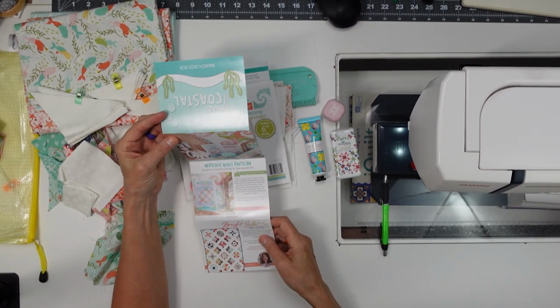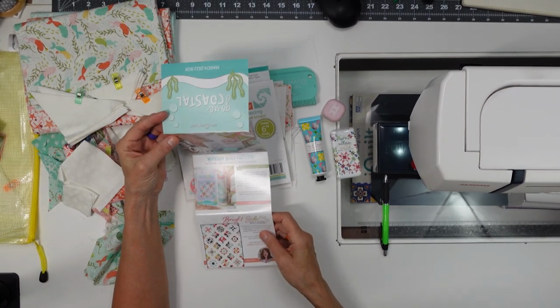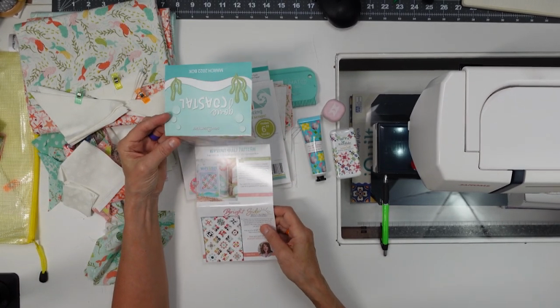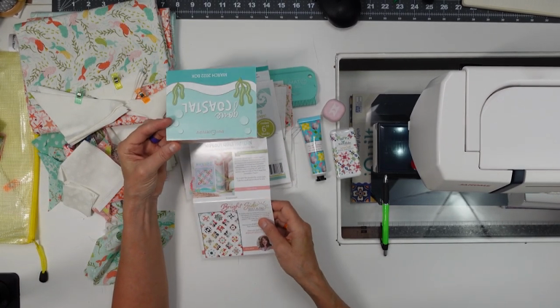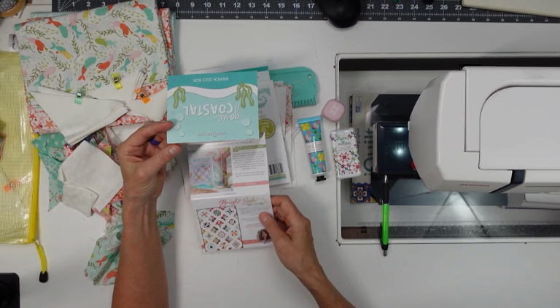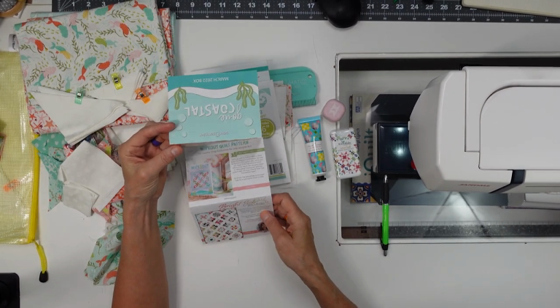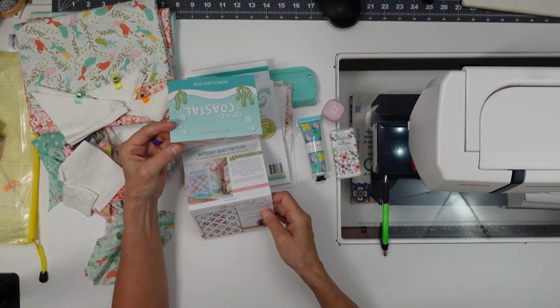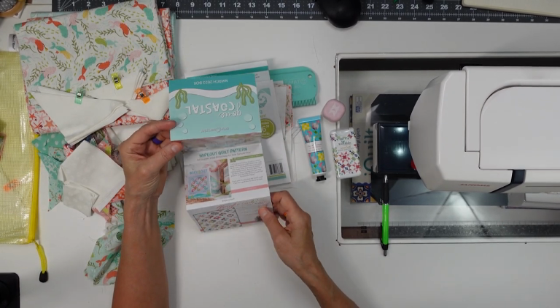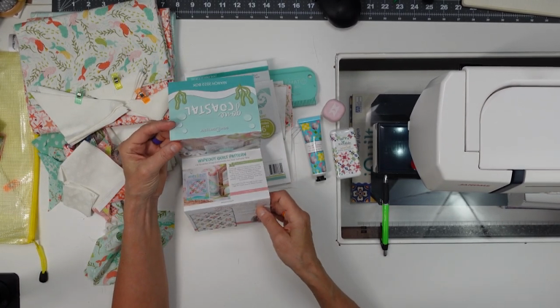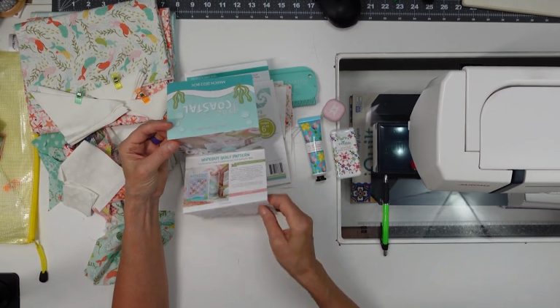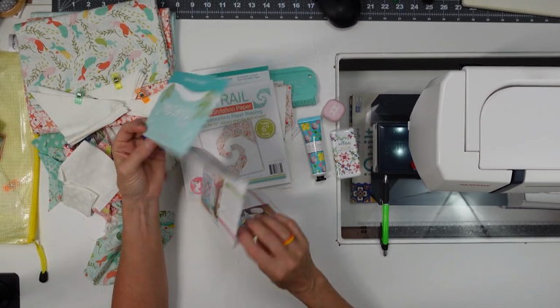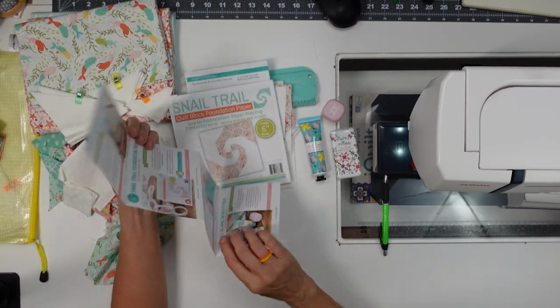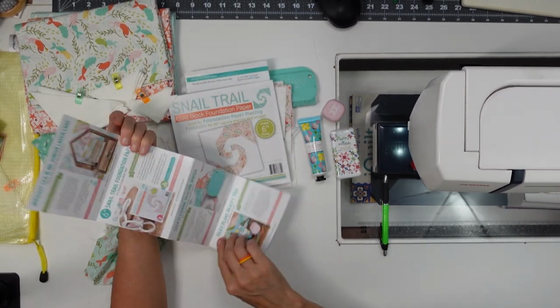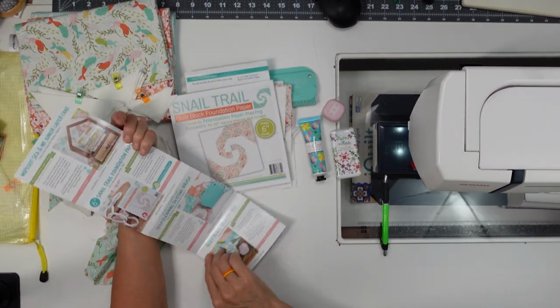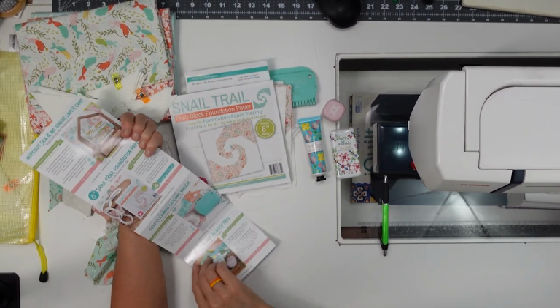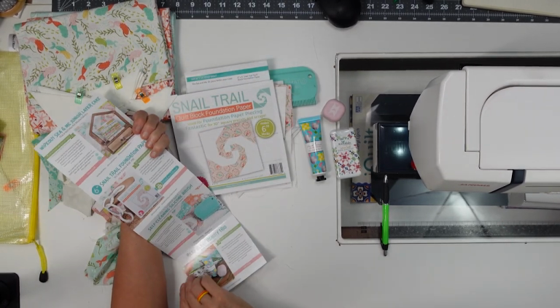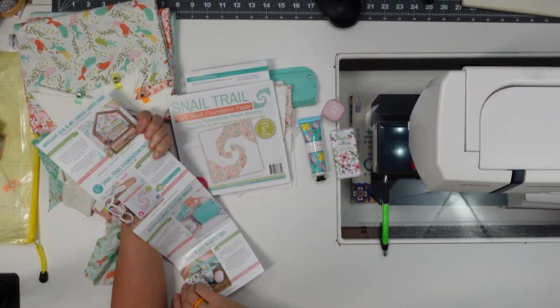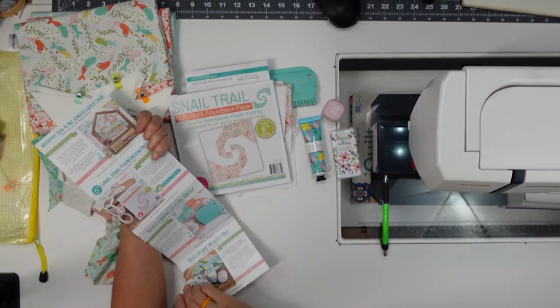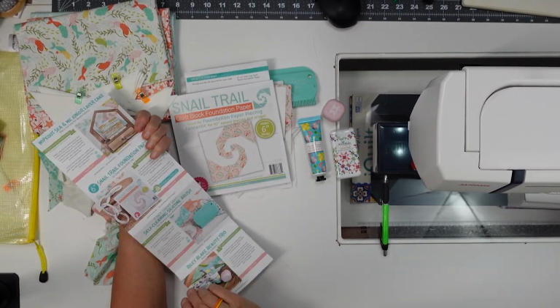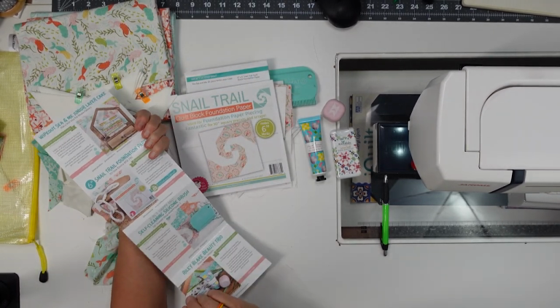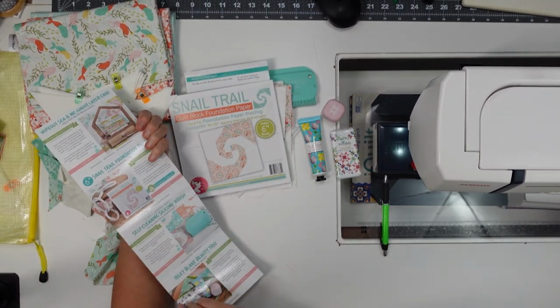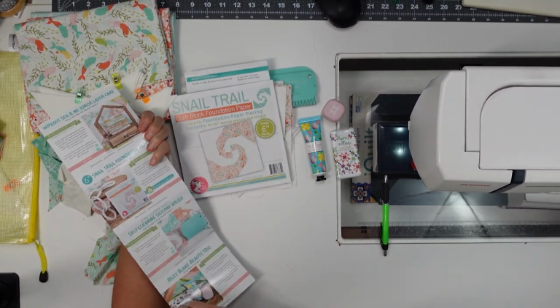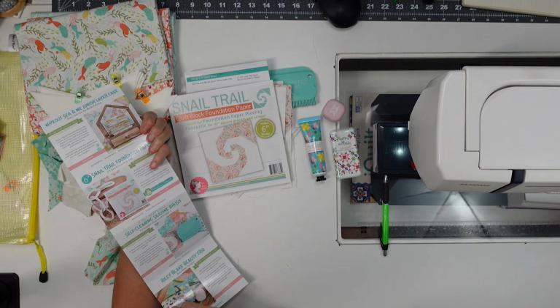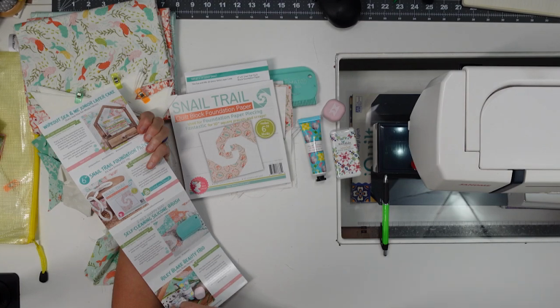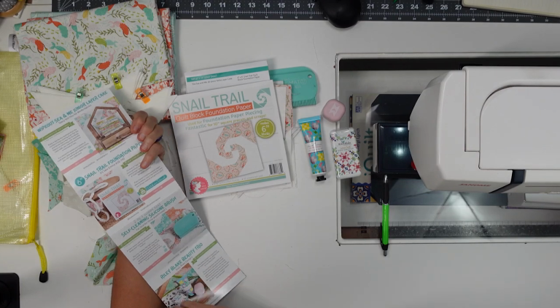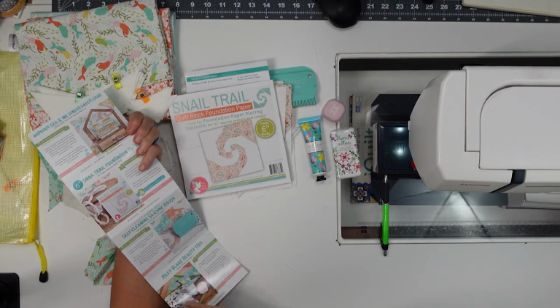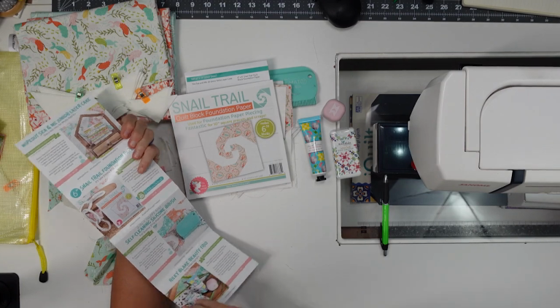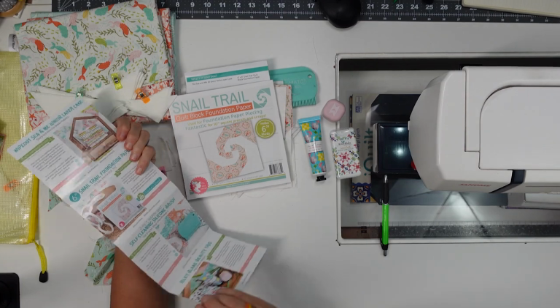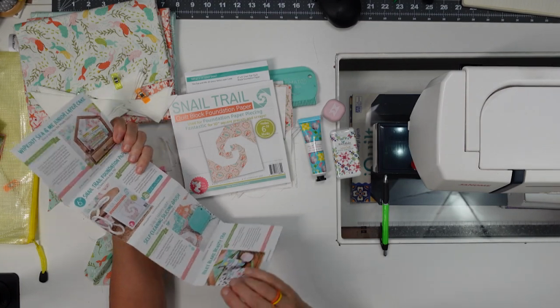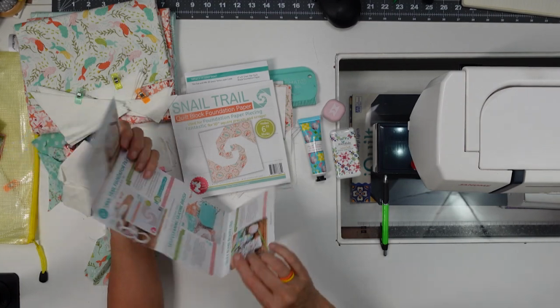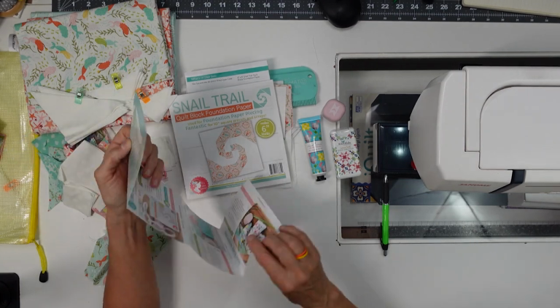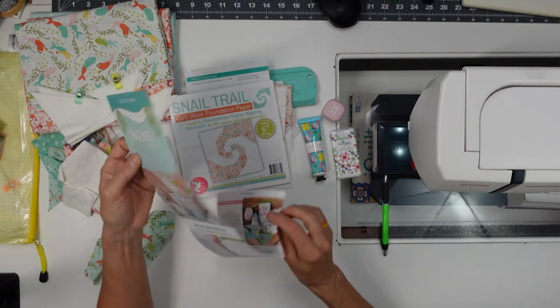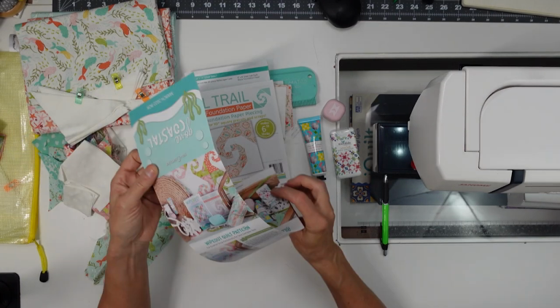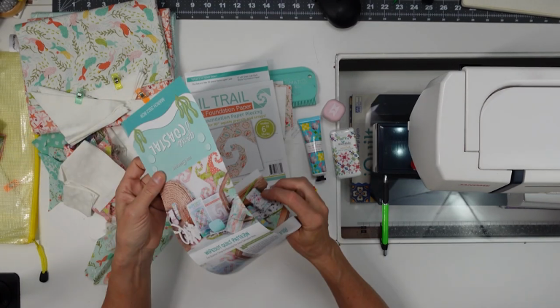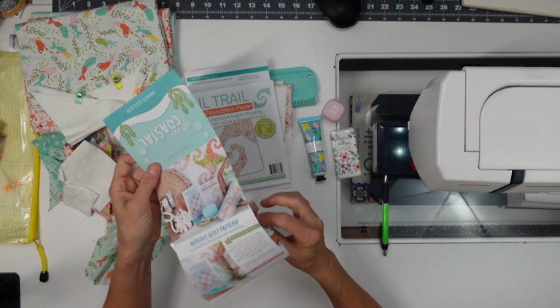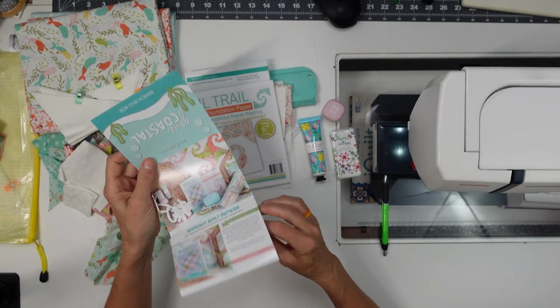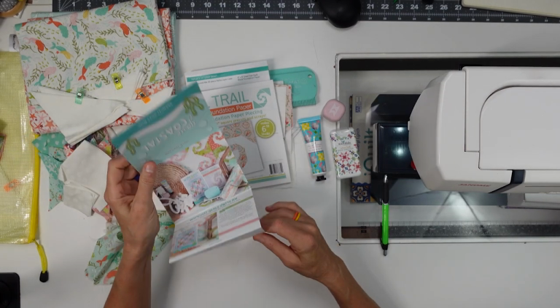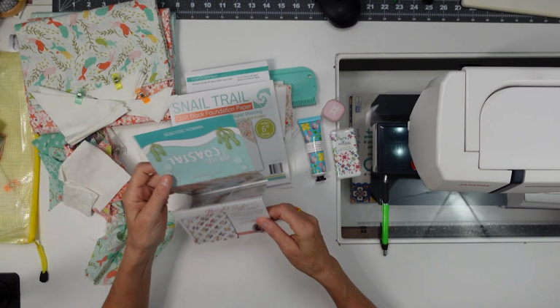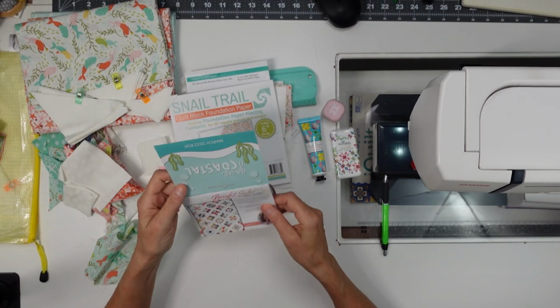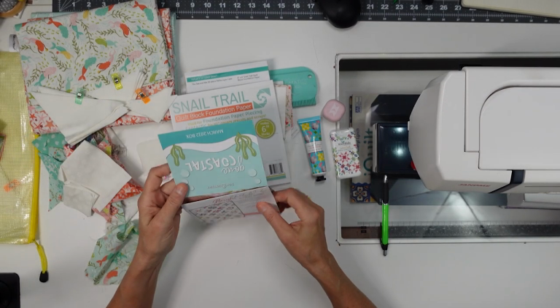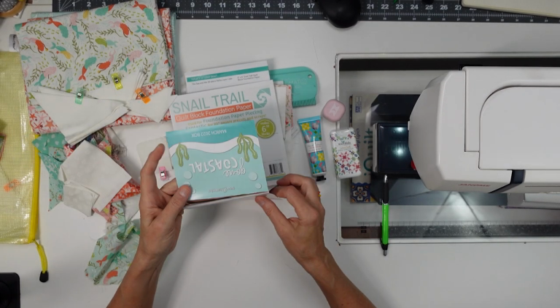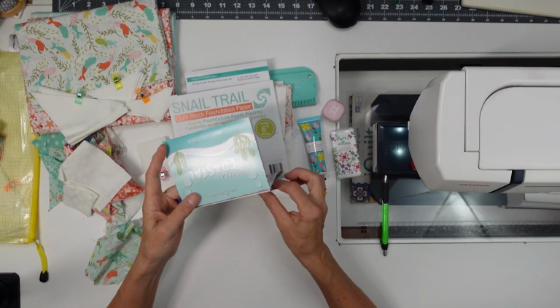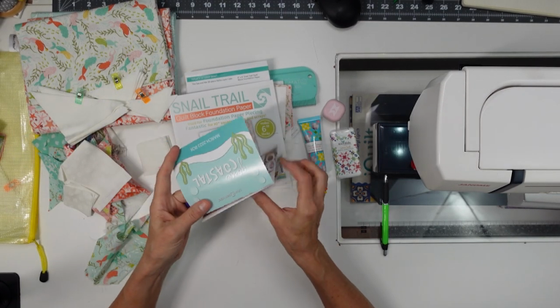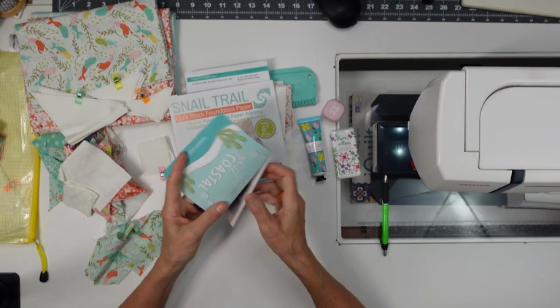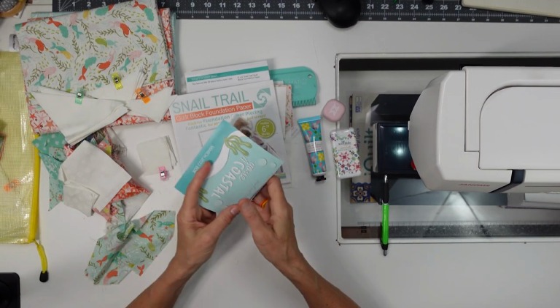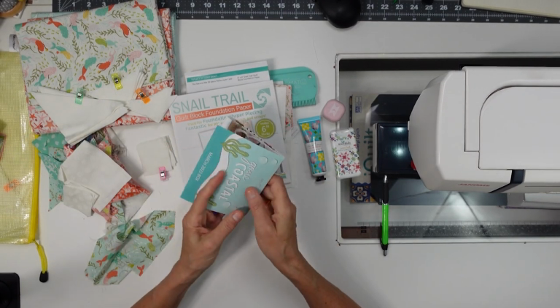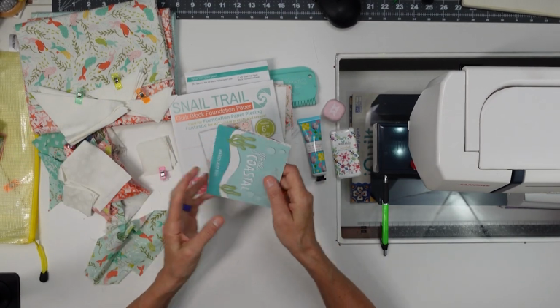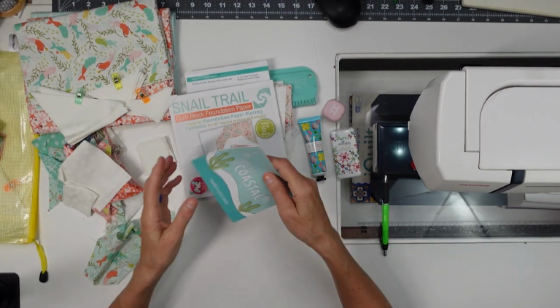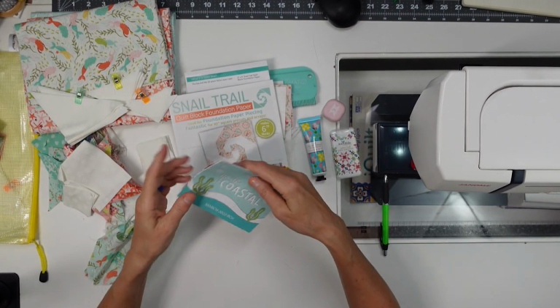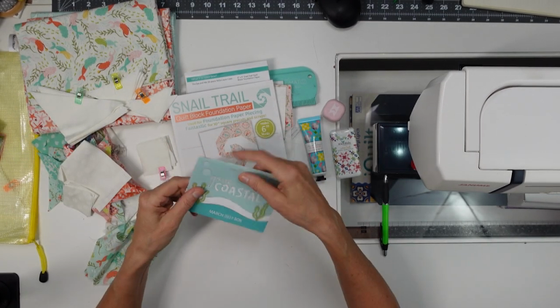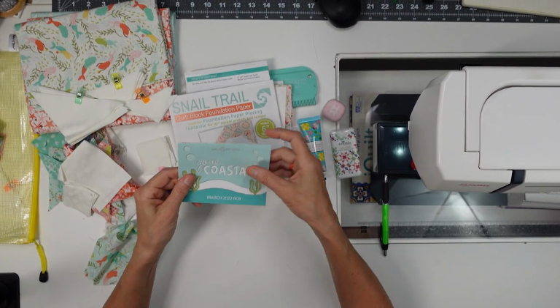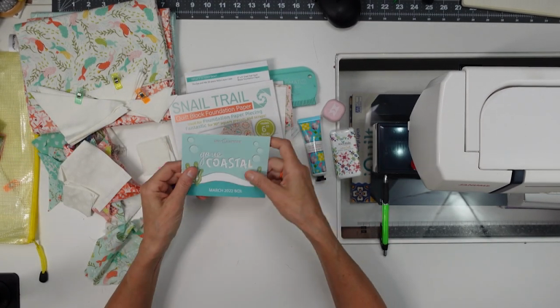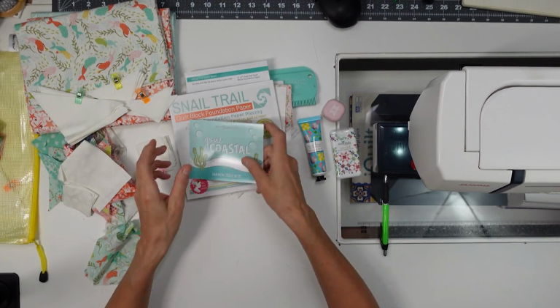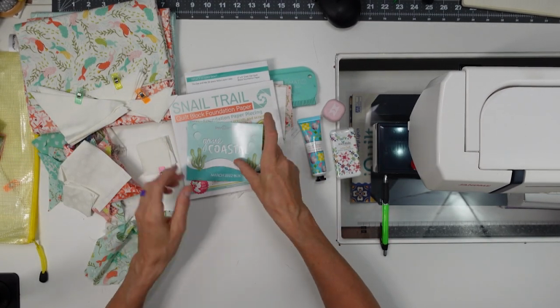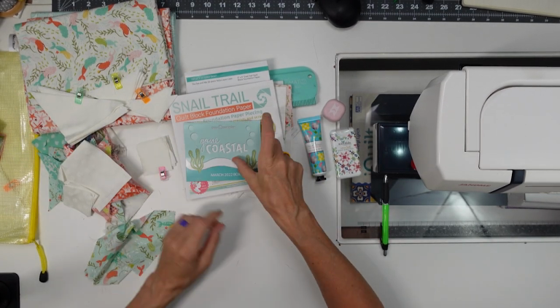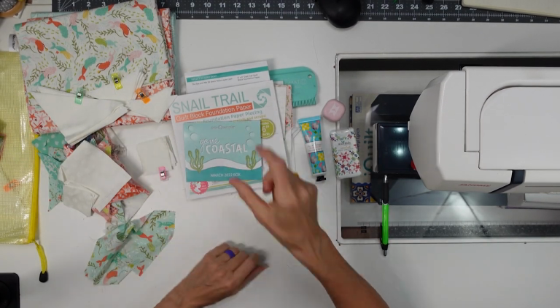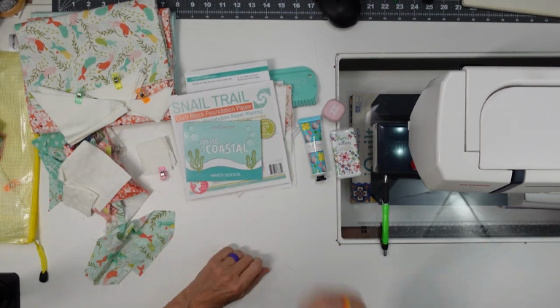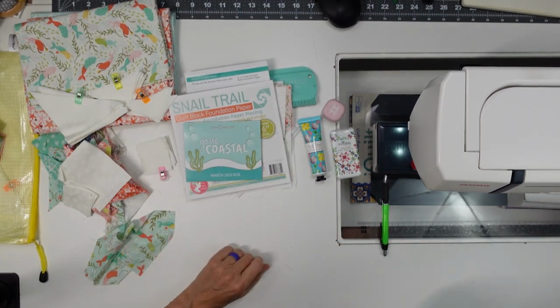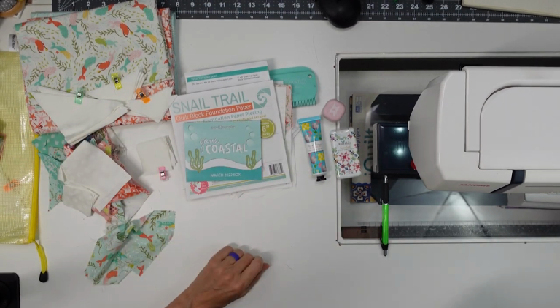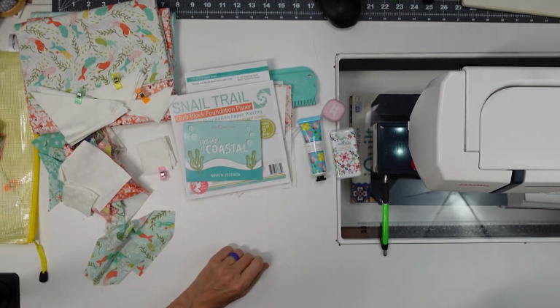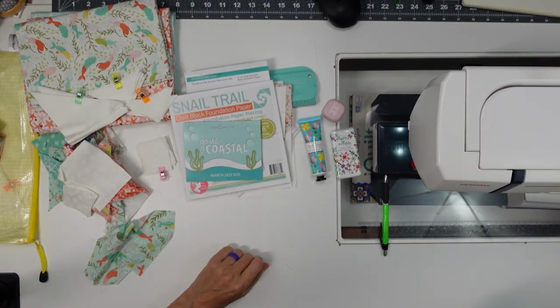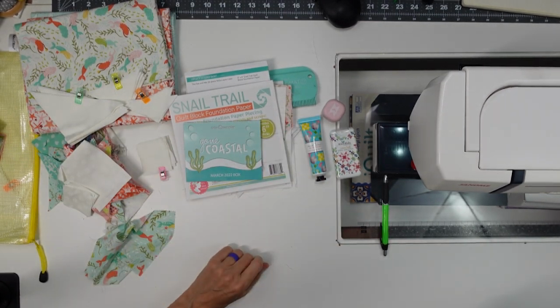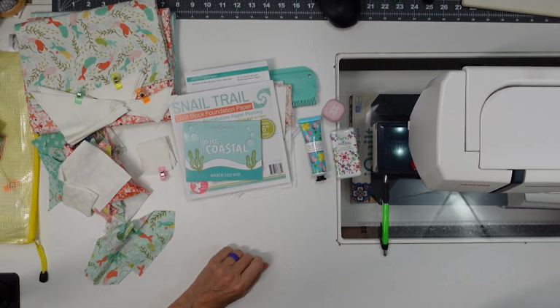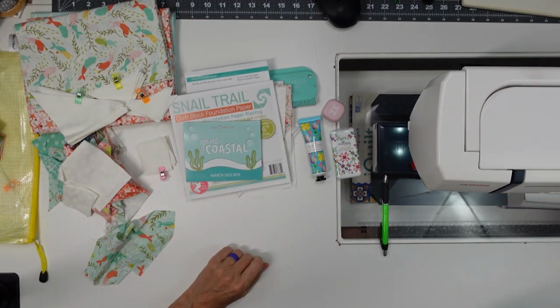This was a great box — it really was. That is the March 2022 Sew Sampler.